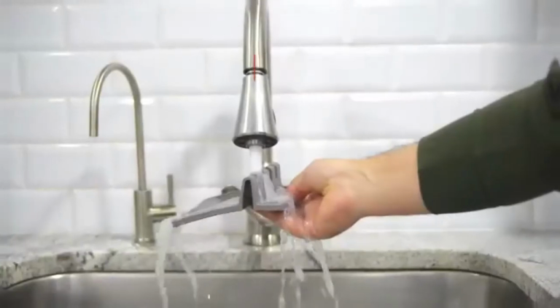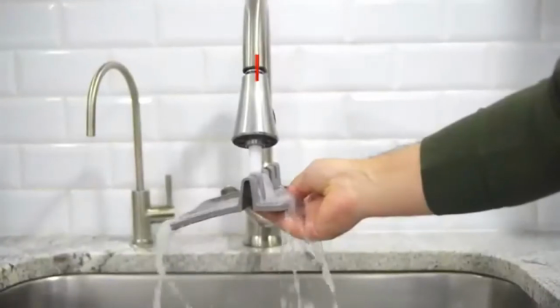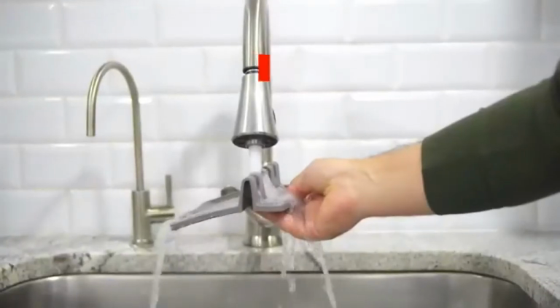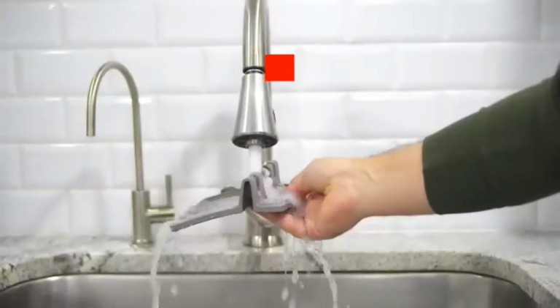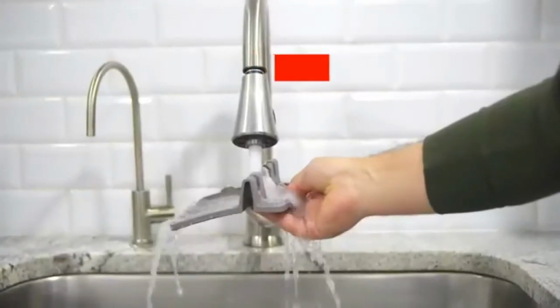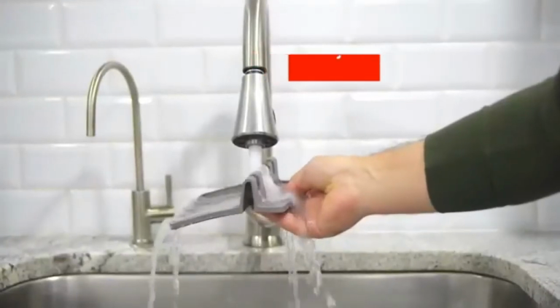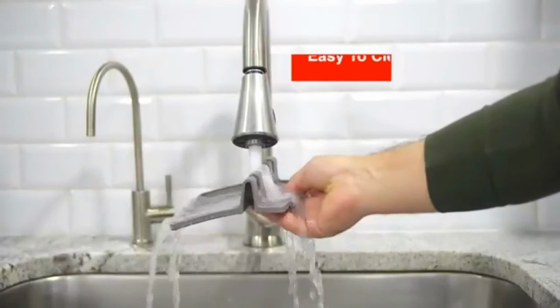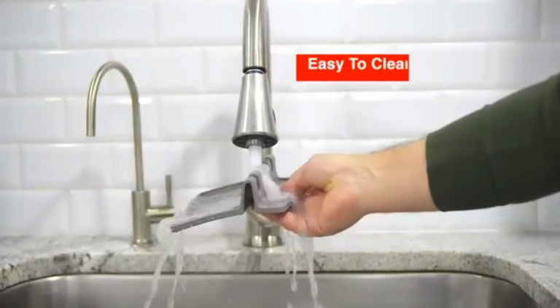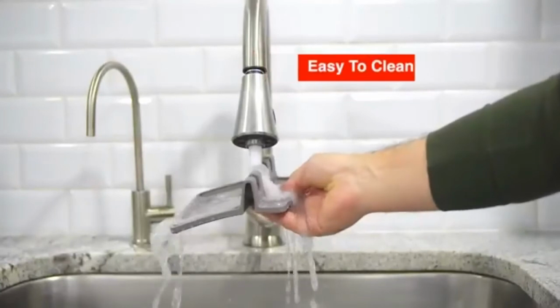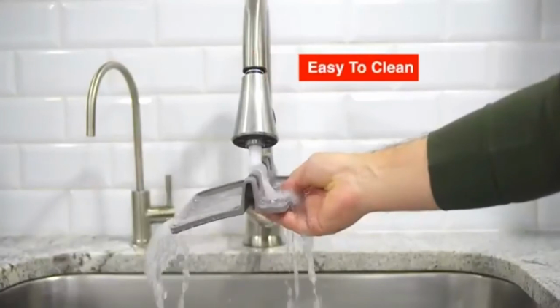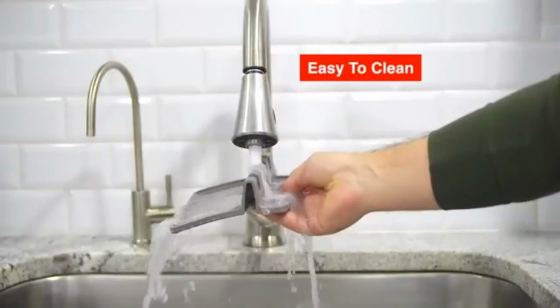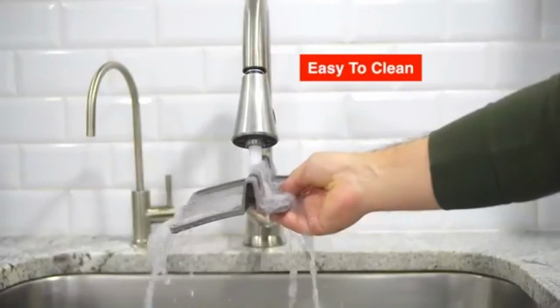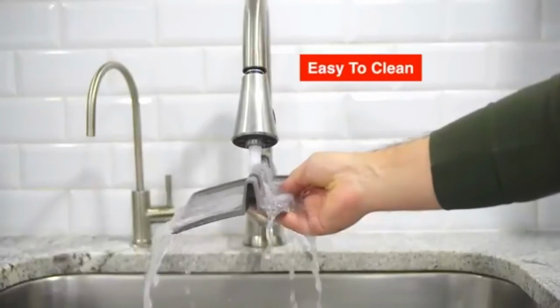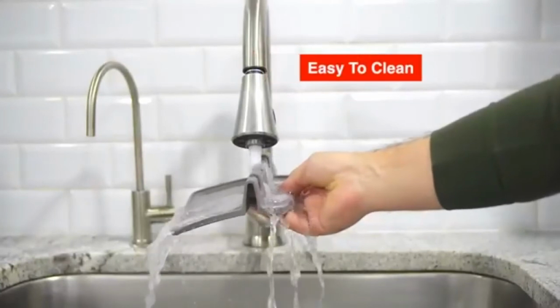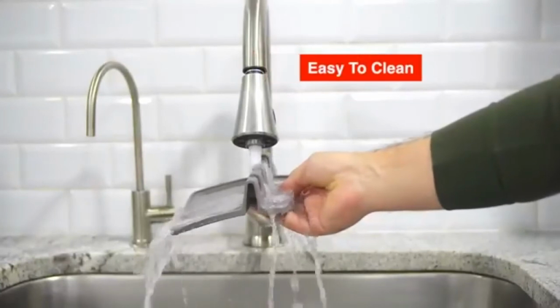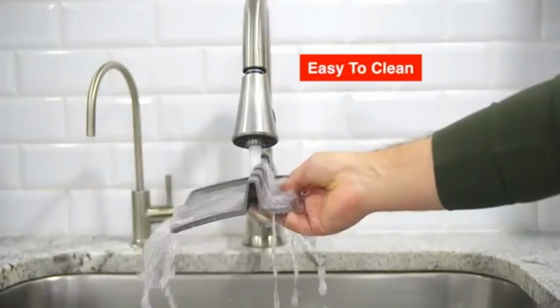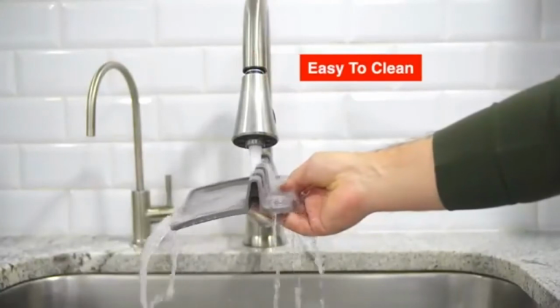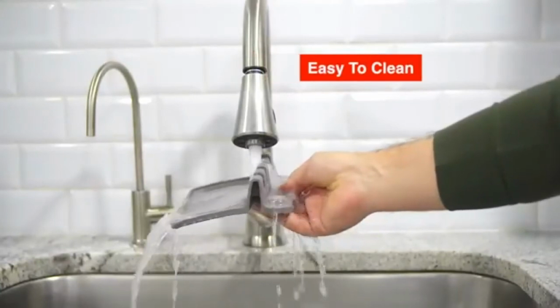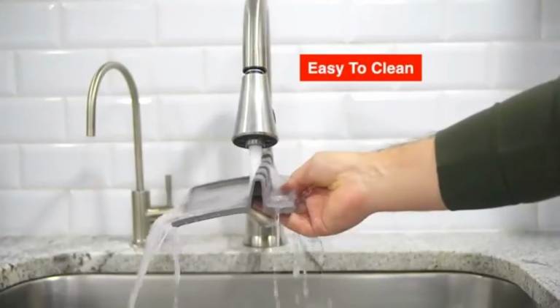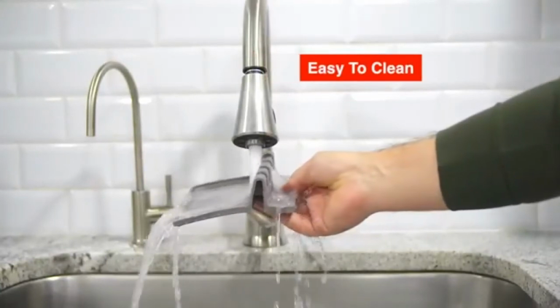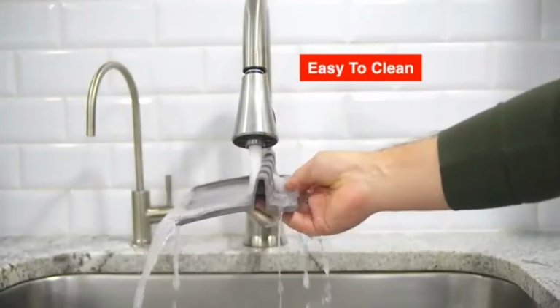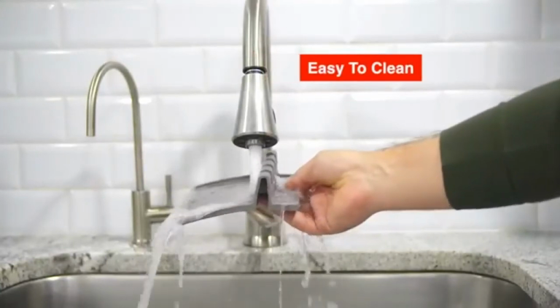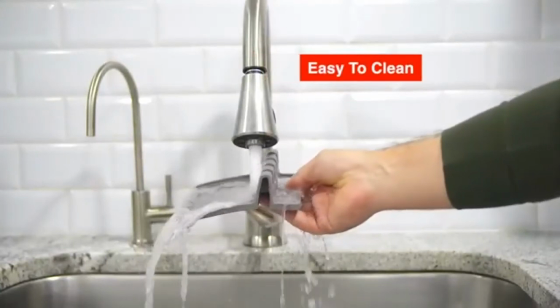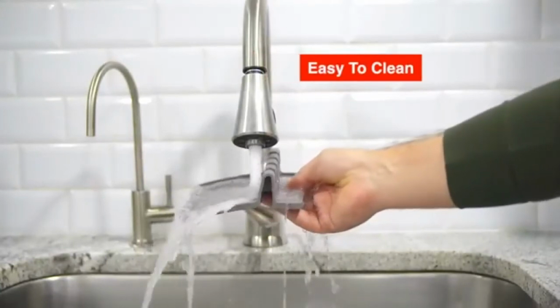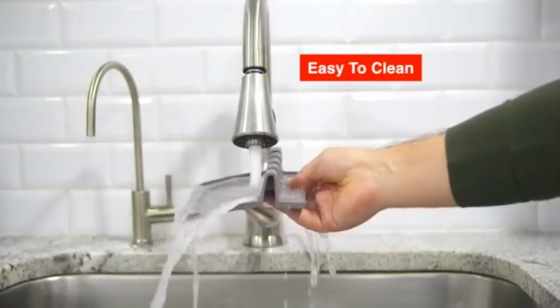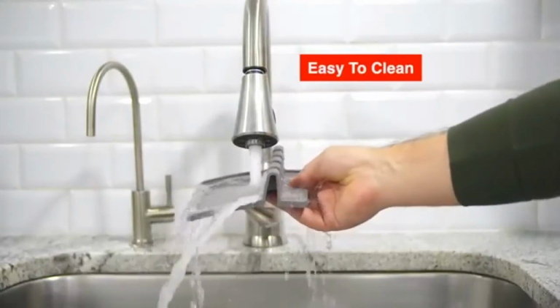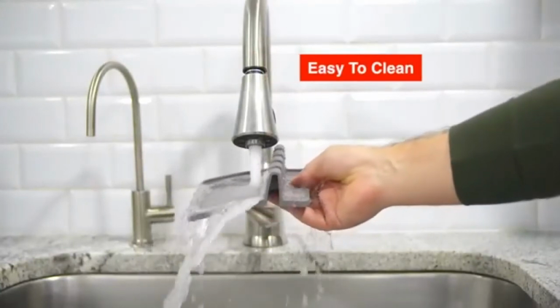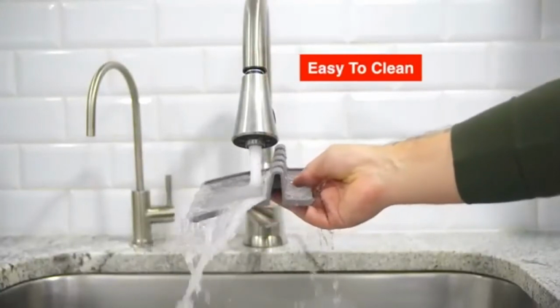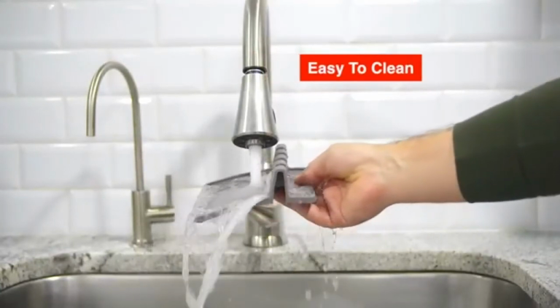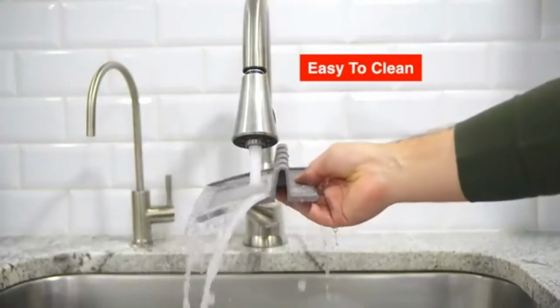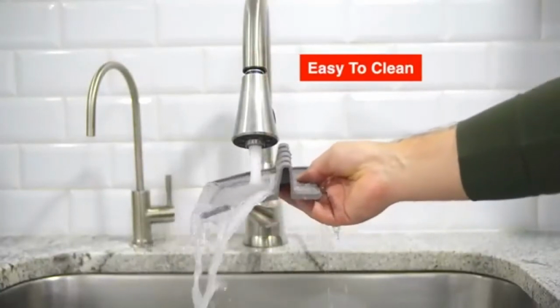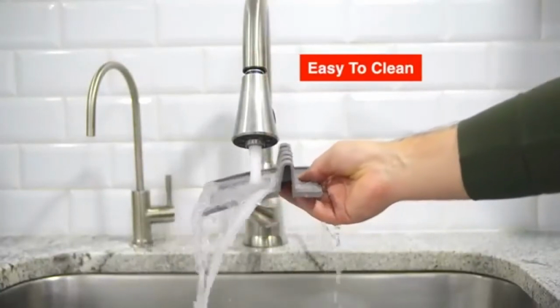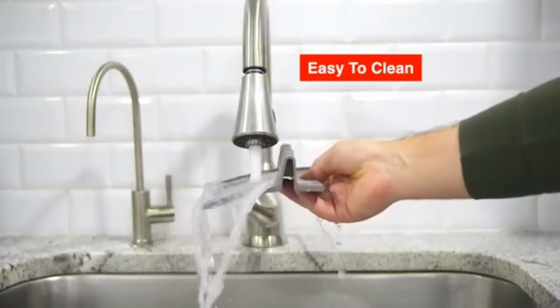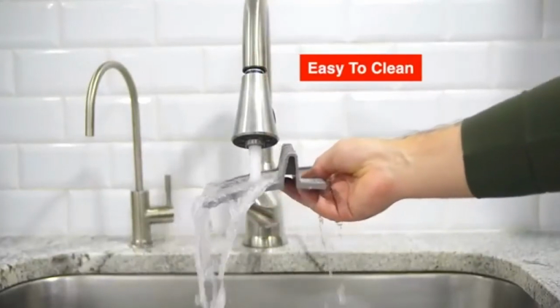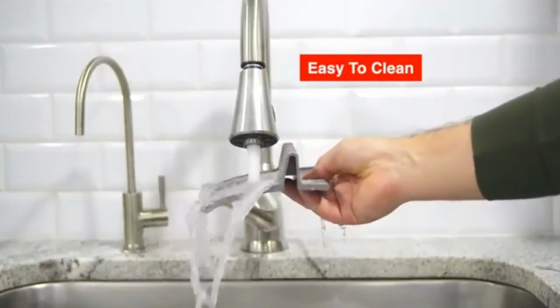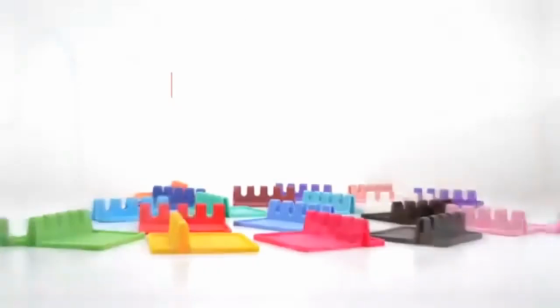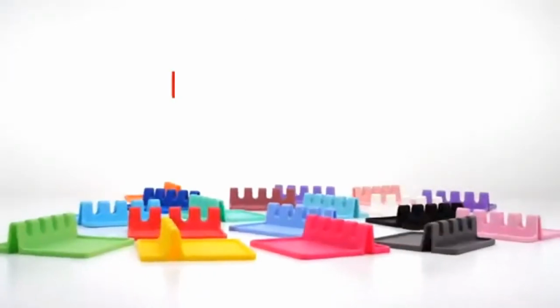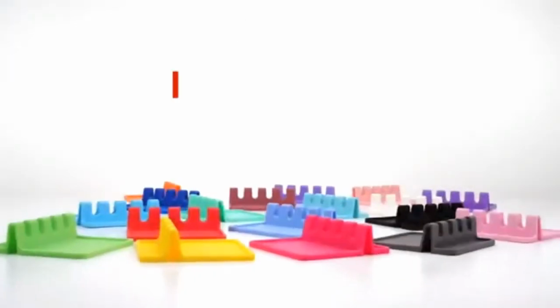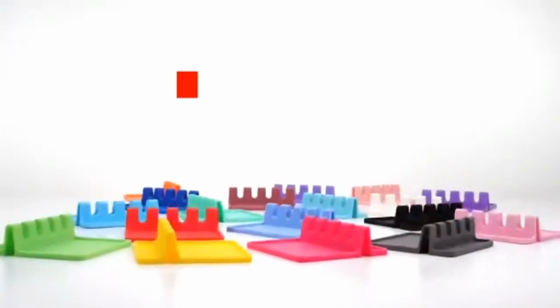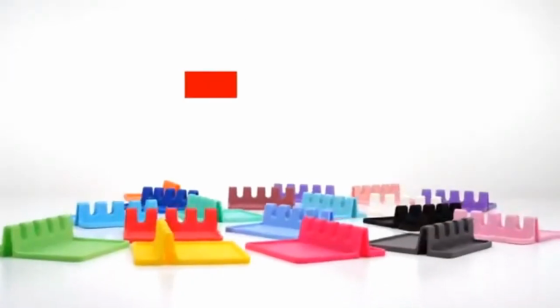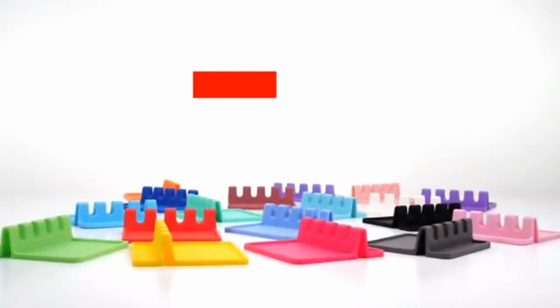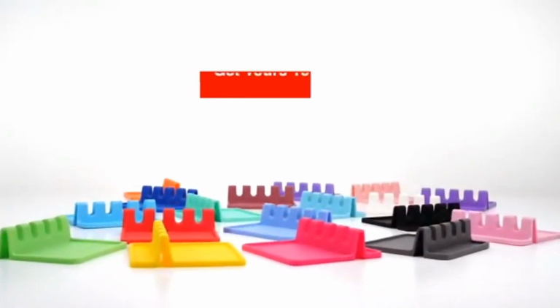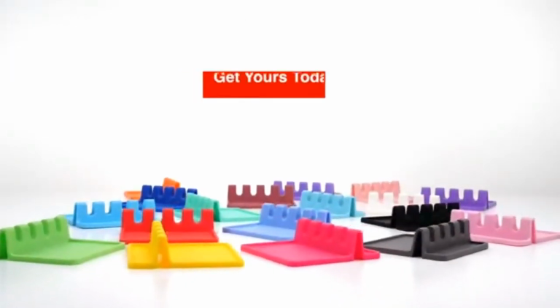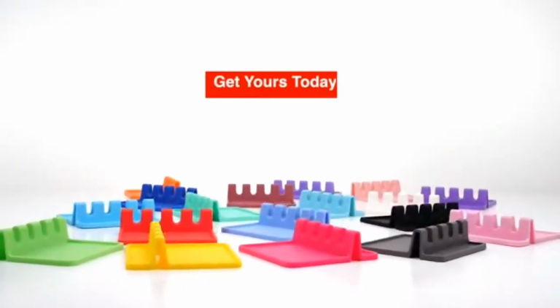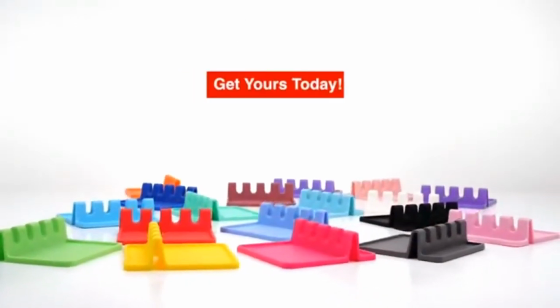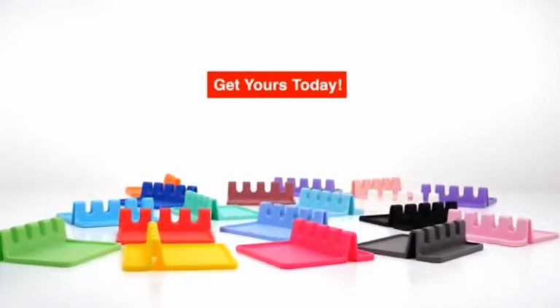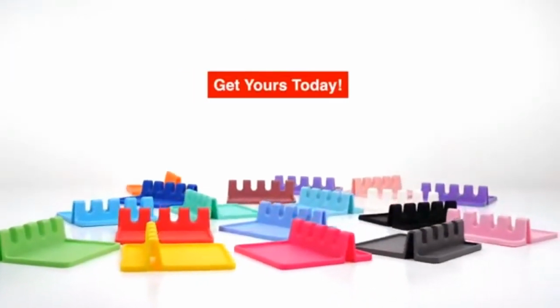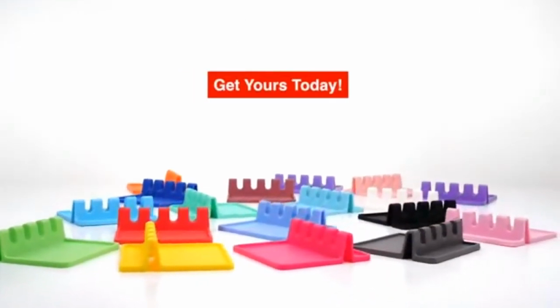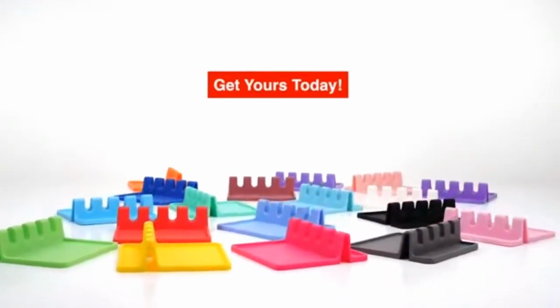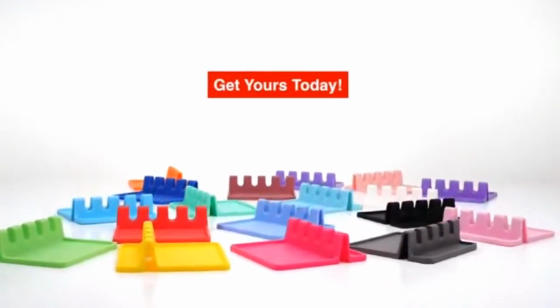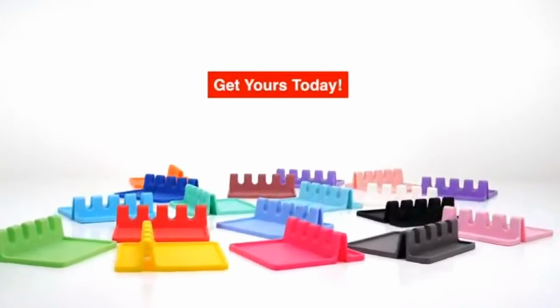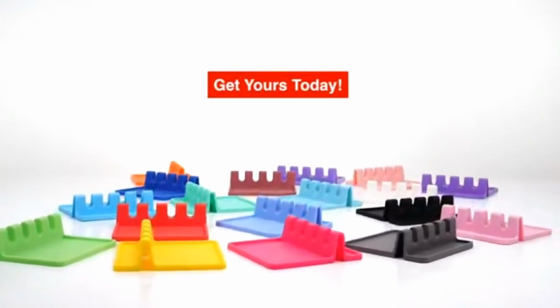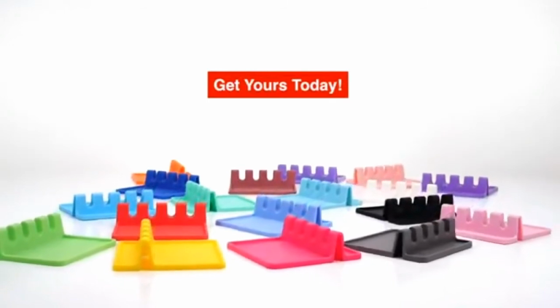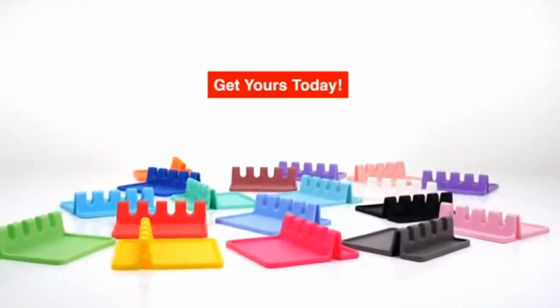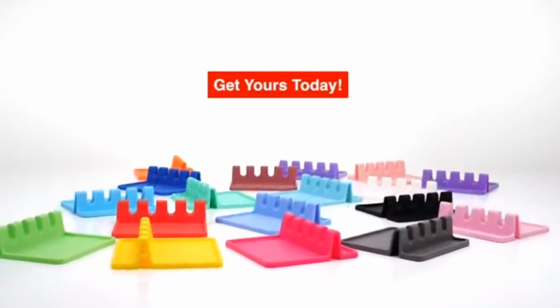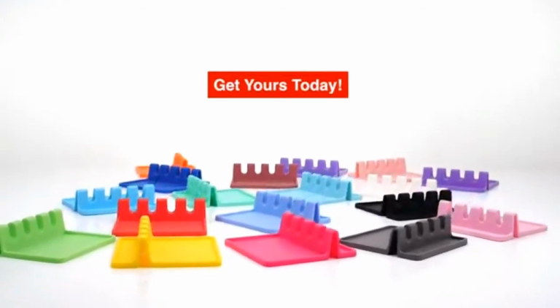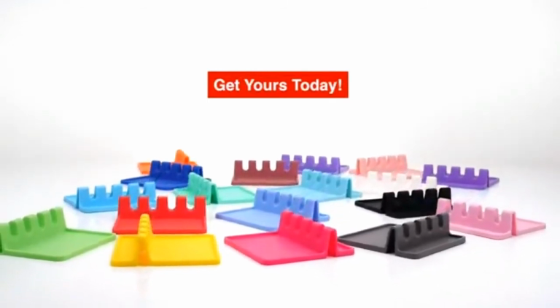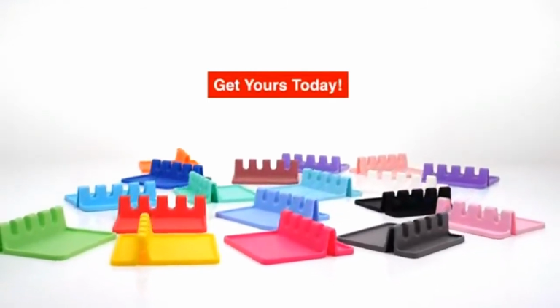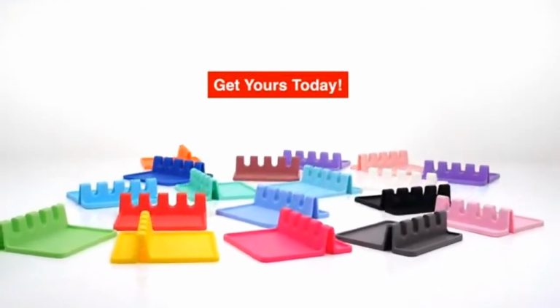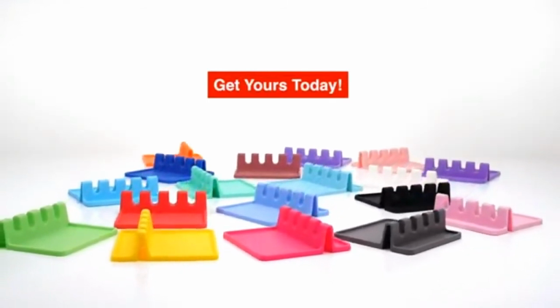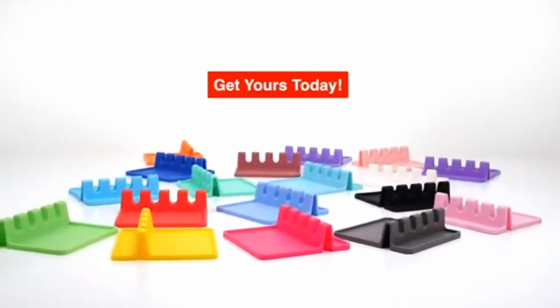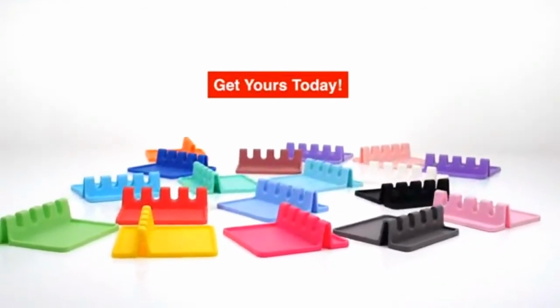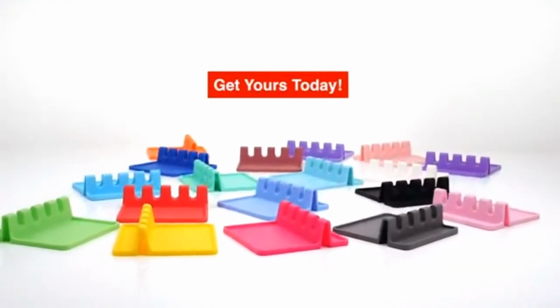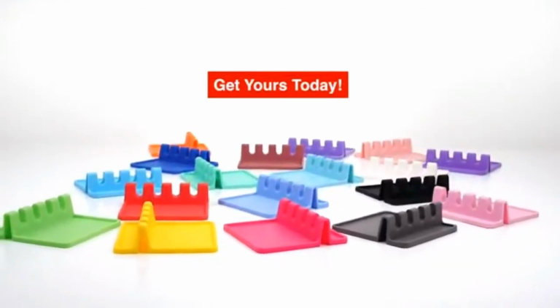Easy to clean and dishwasher friendly. A simple tool that does its job perfectly.